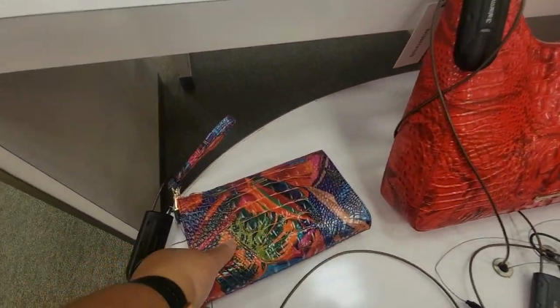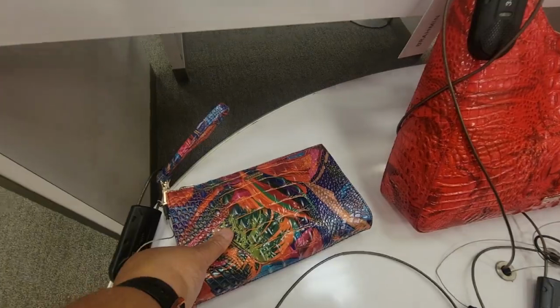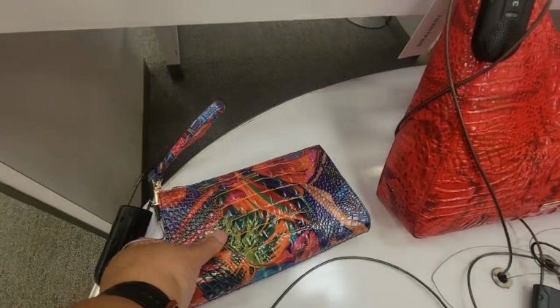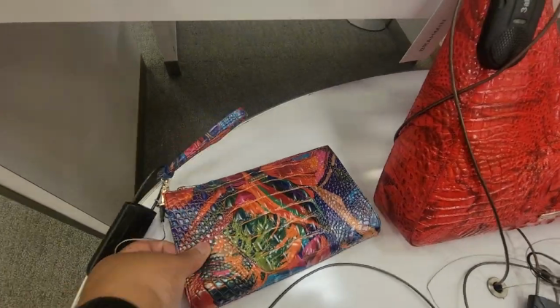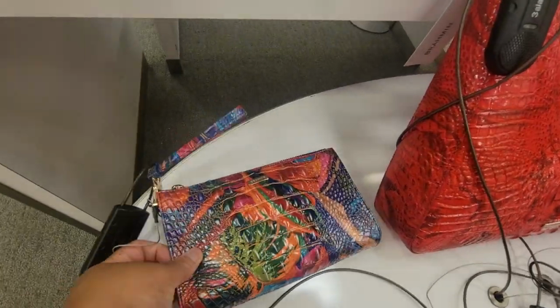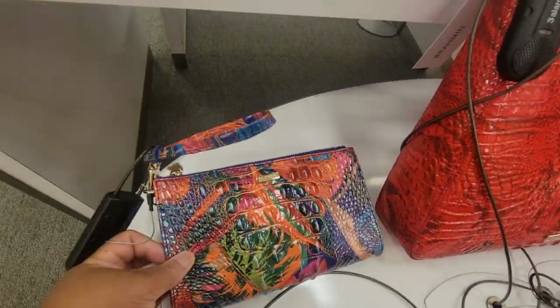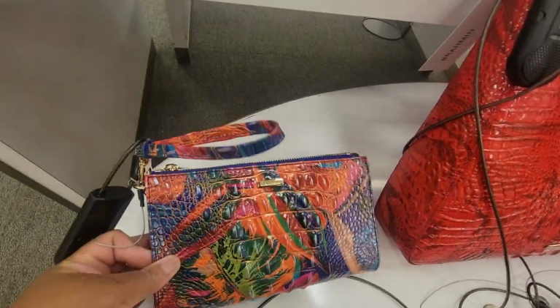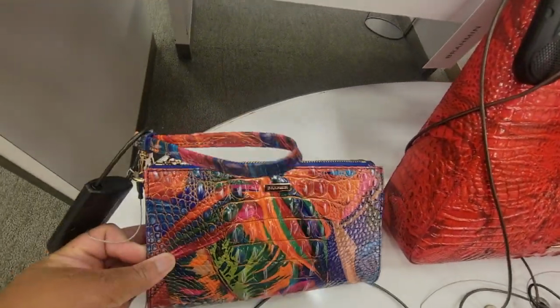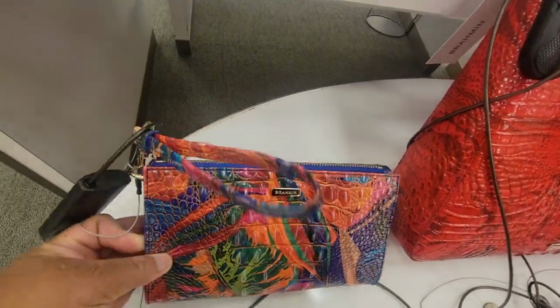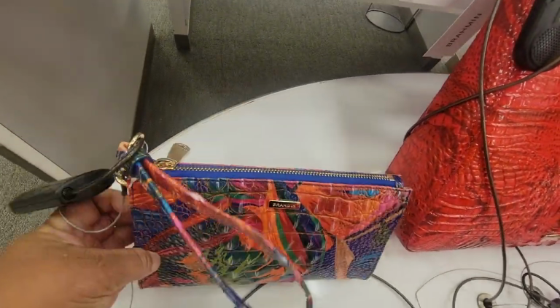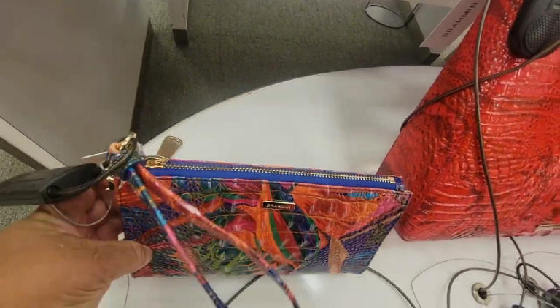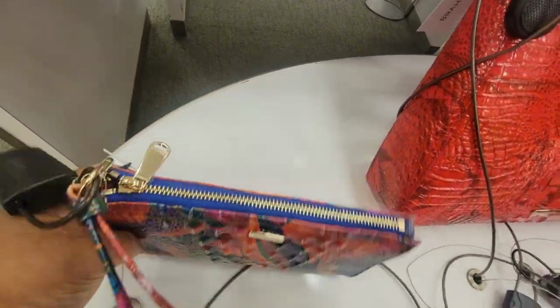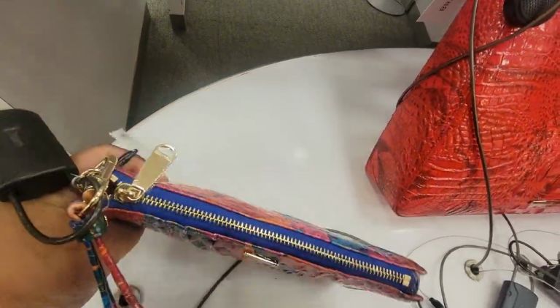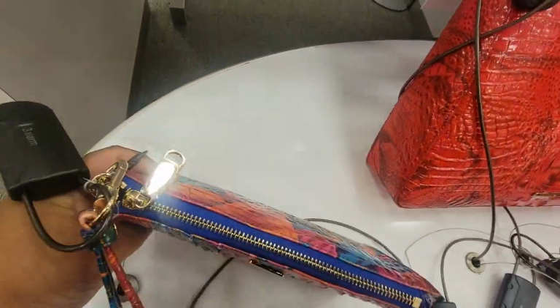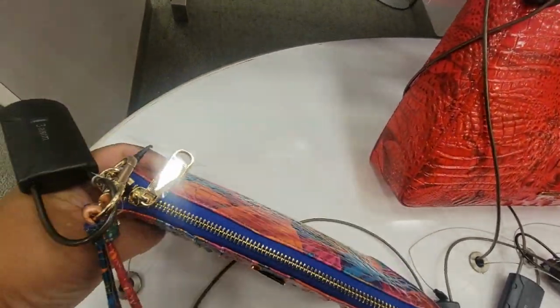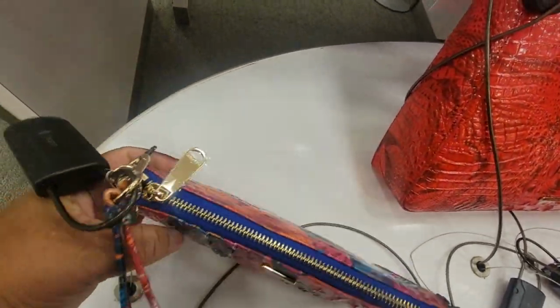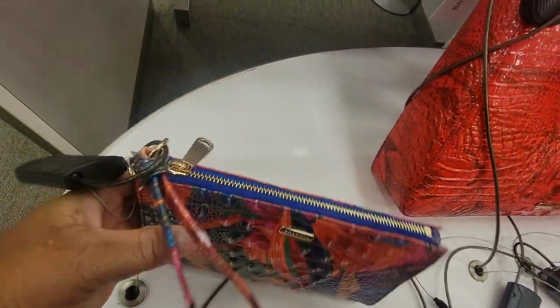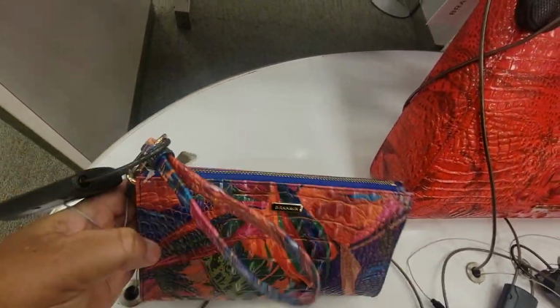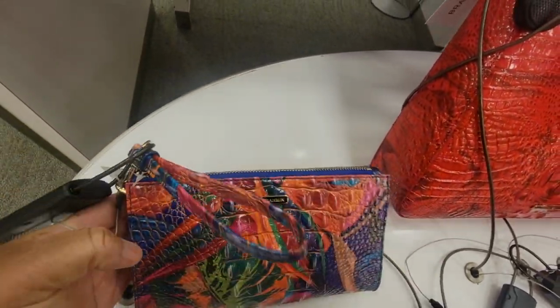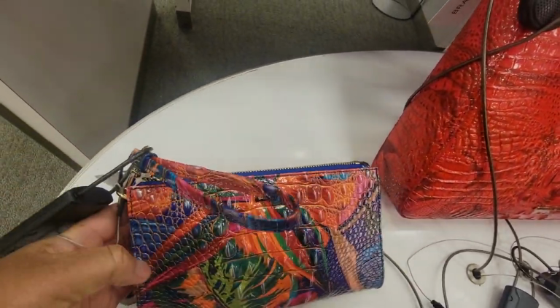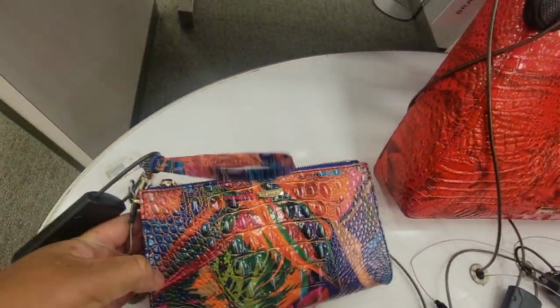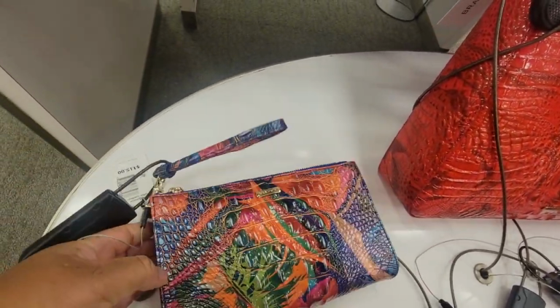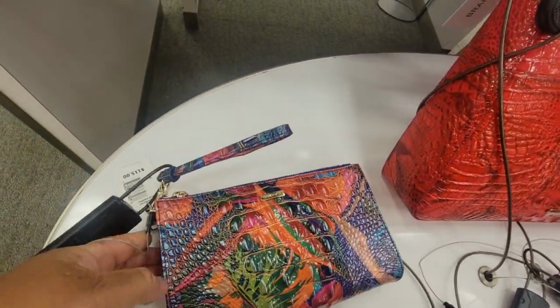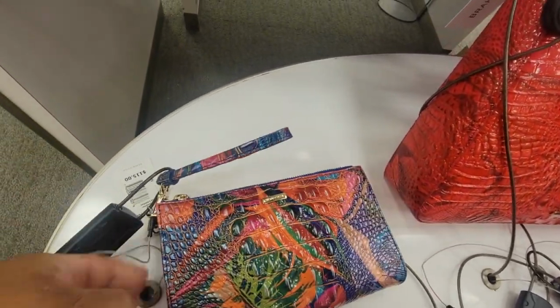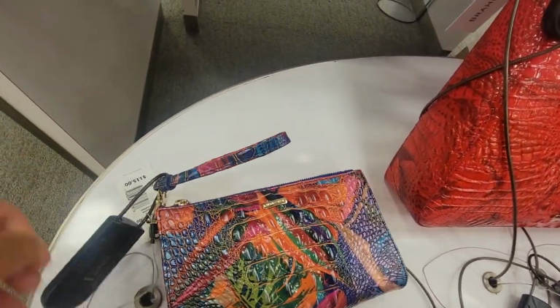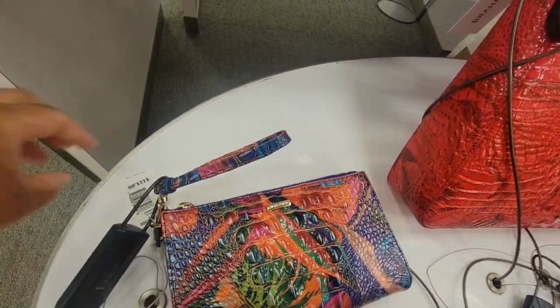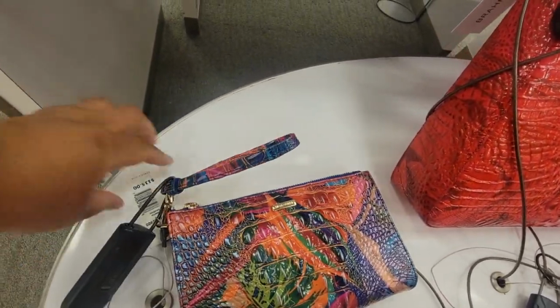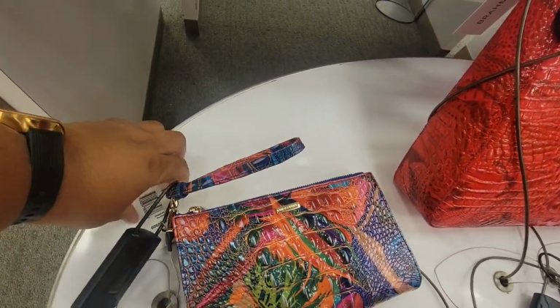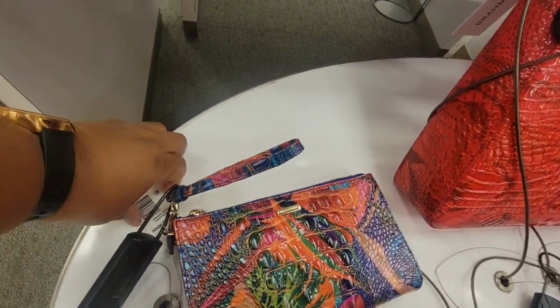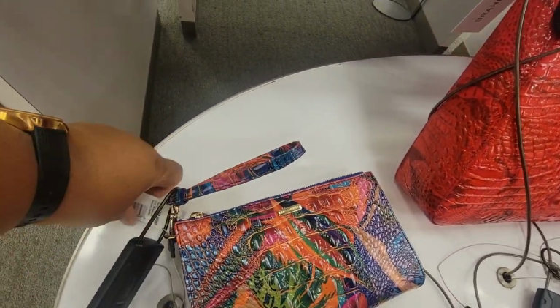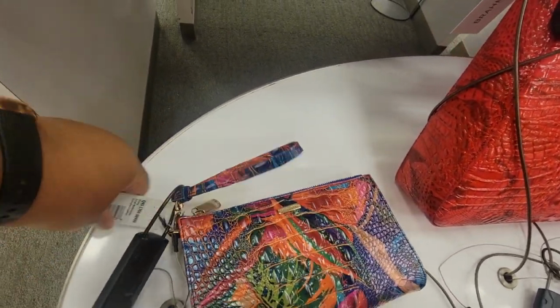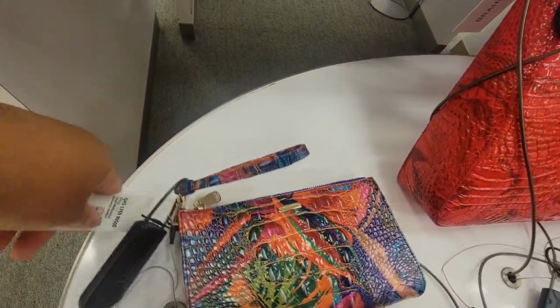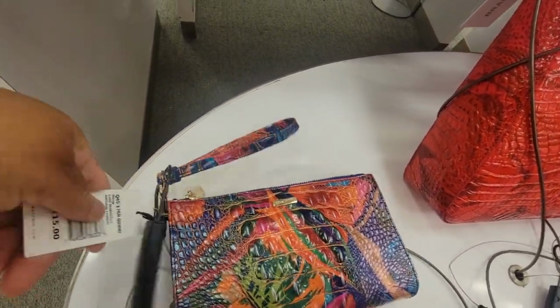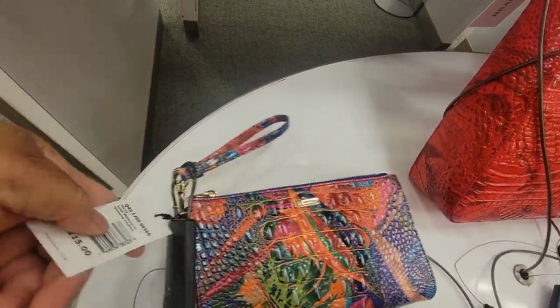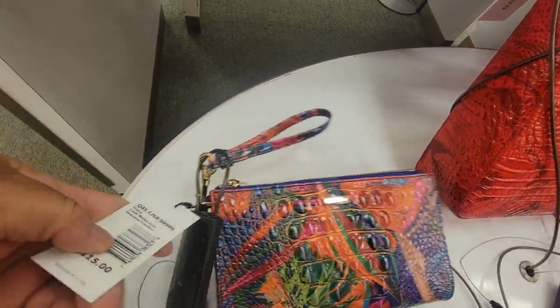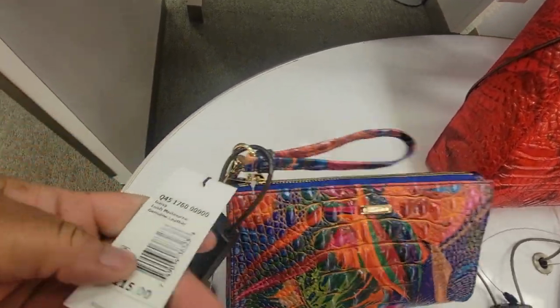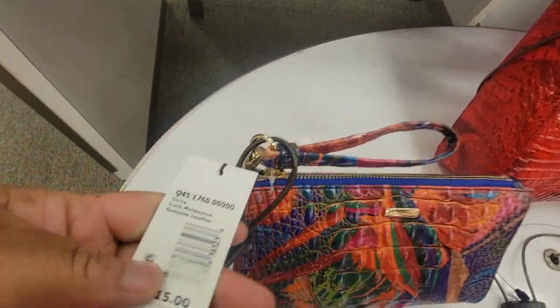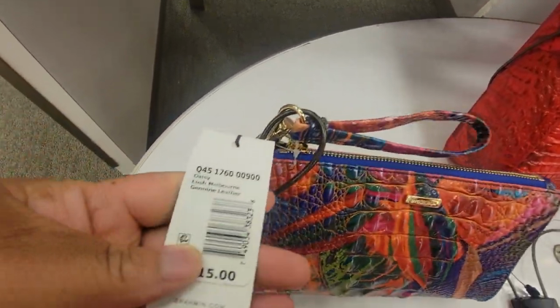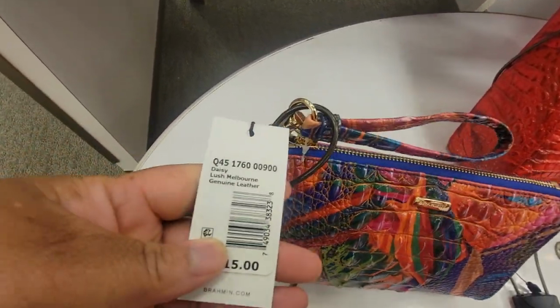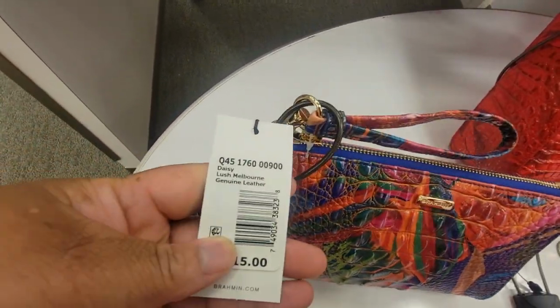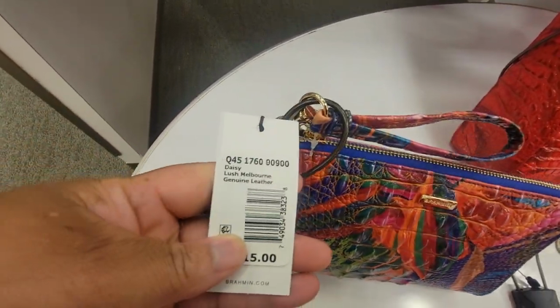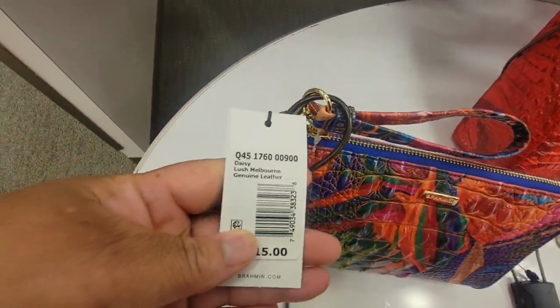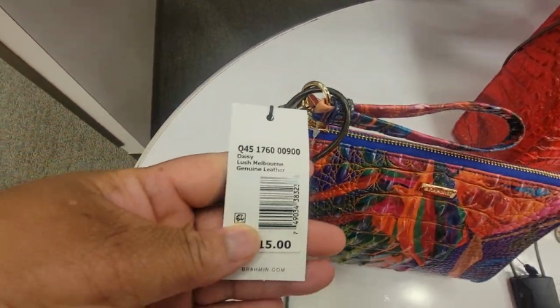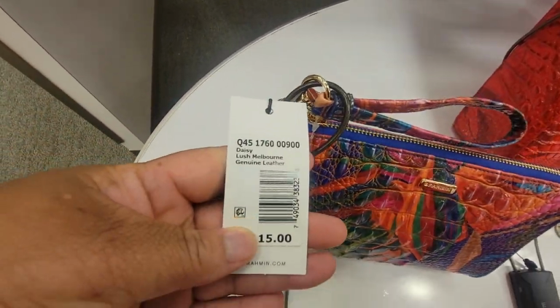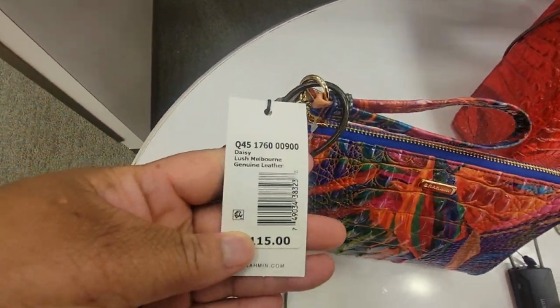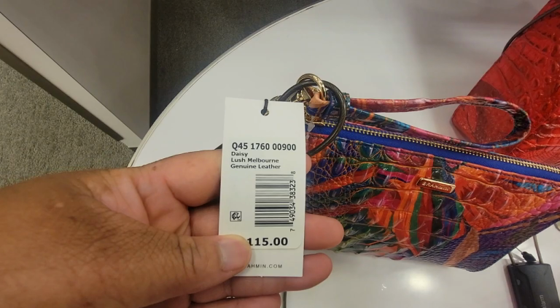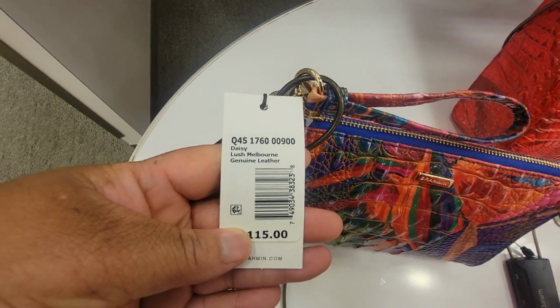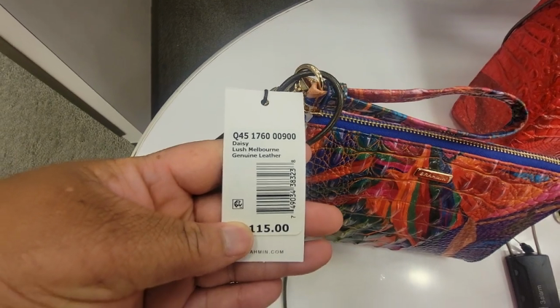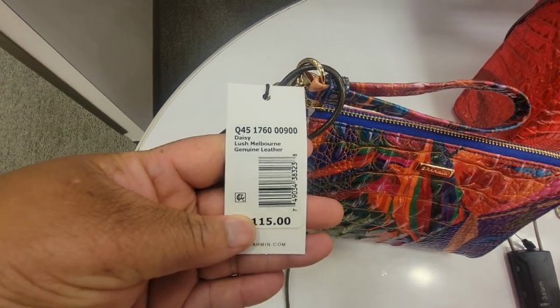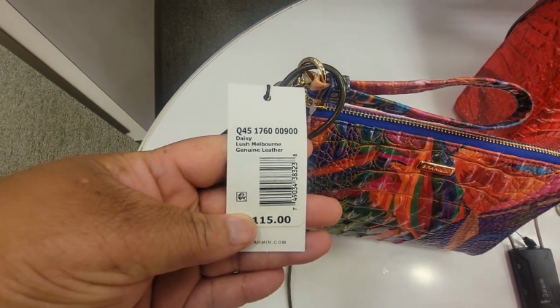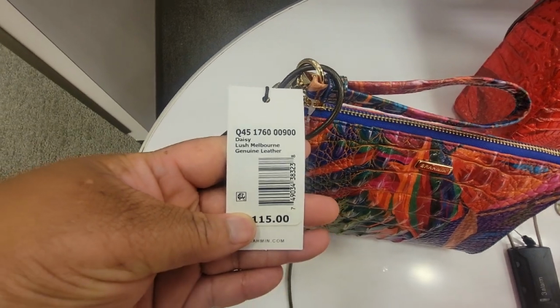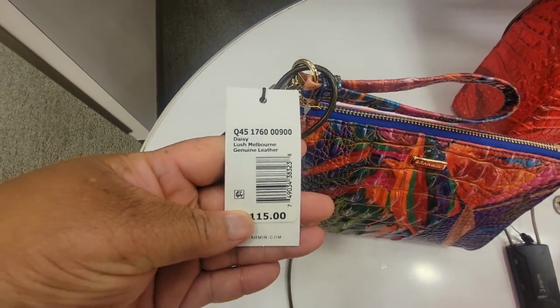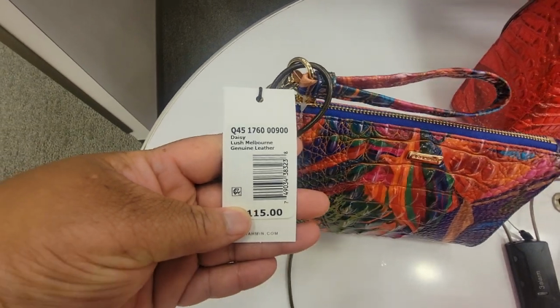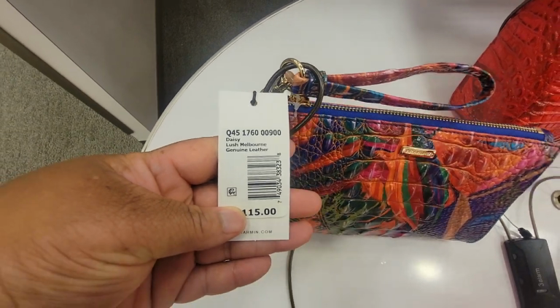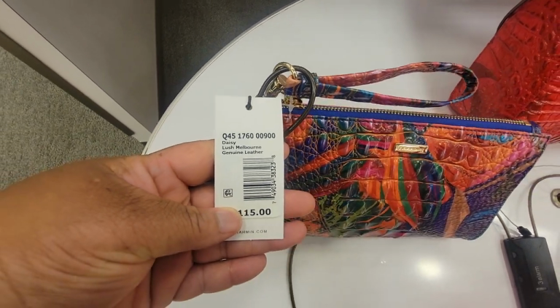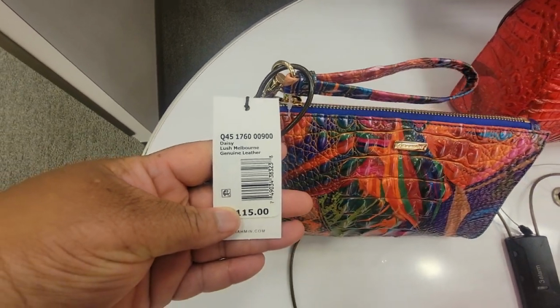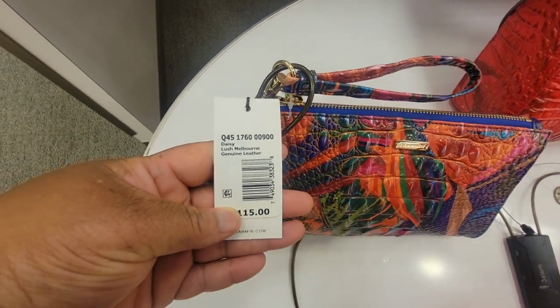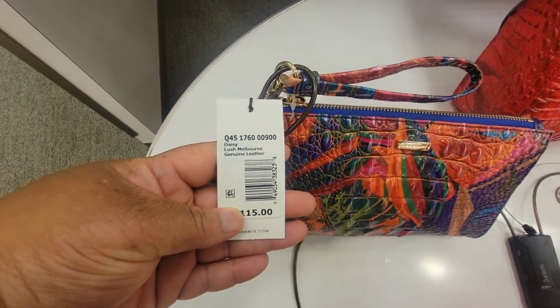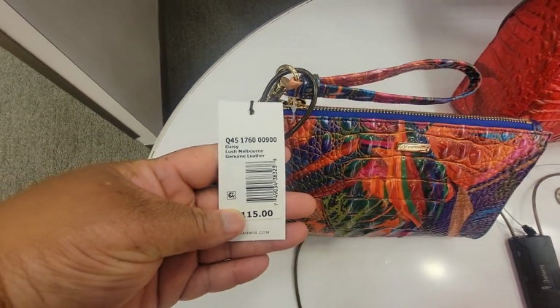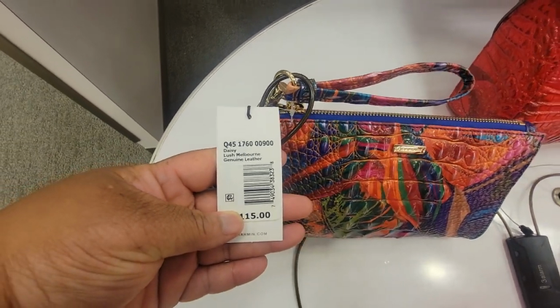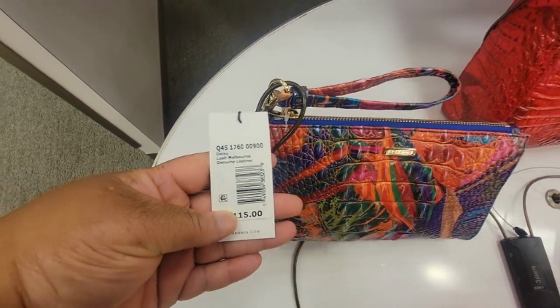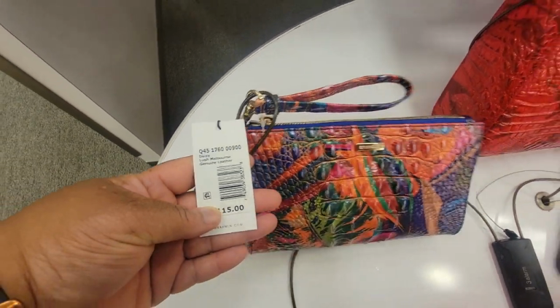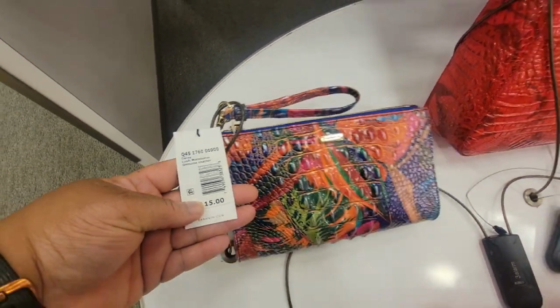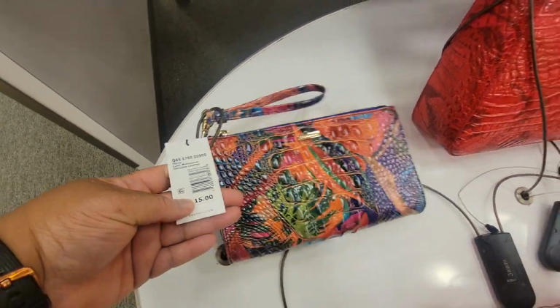Little clutch — this clutch is $115. Daisy Lush Melbourne.